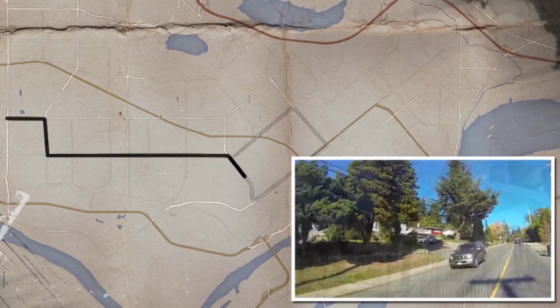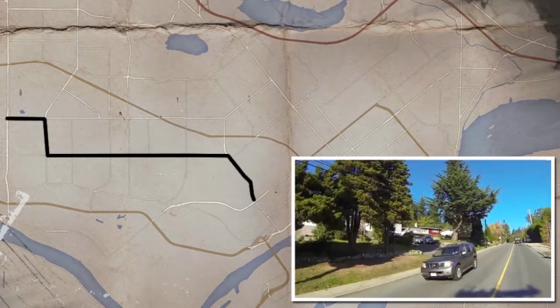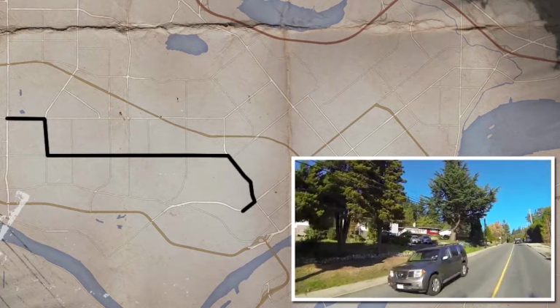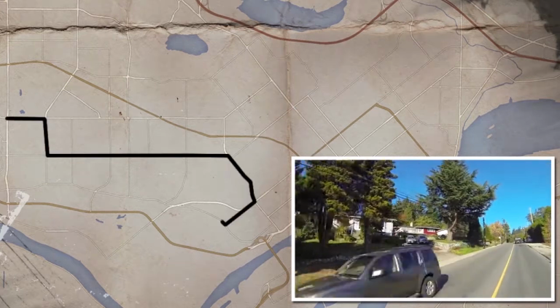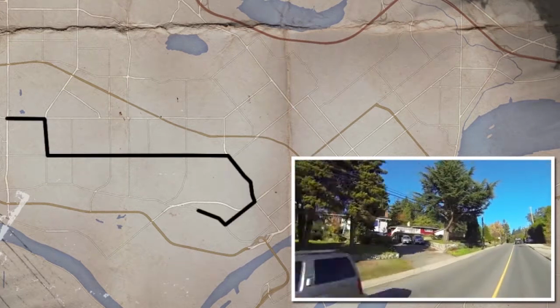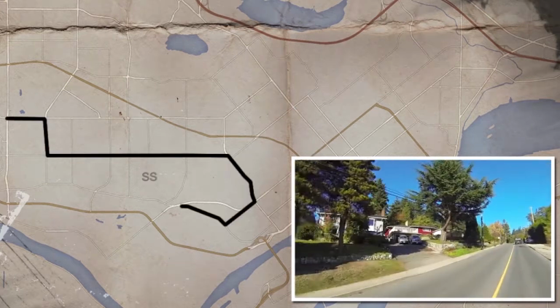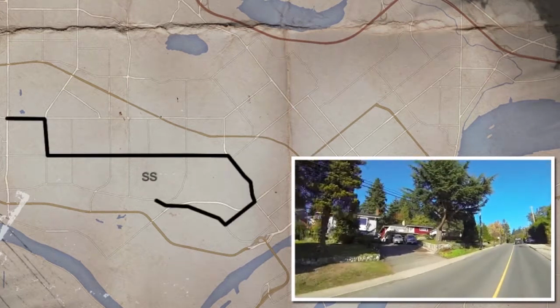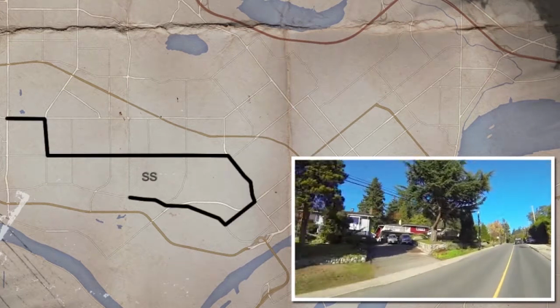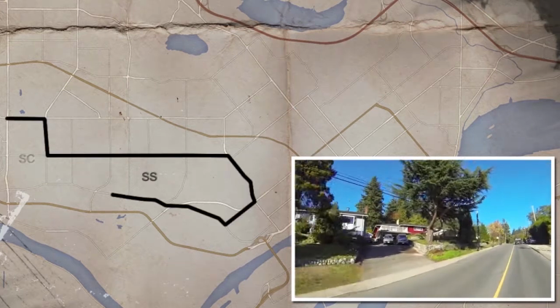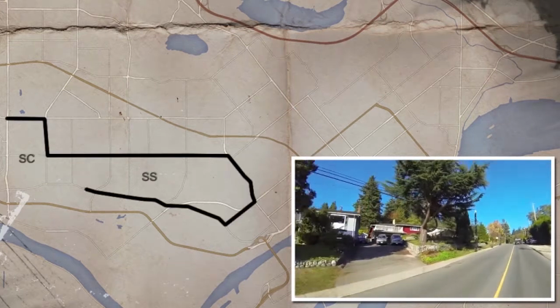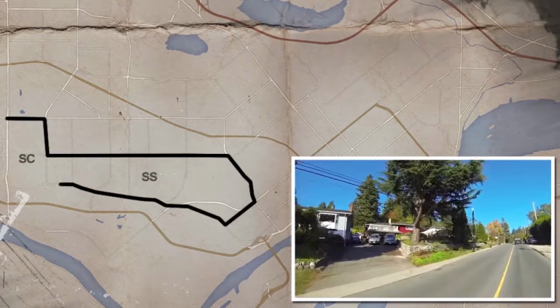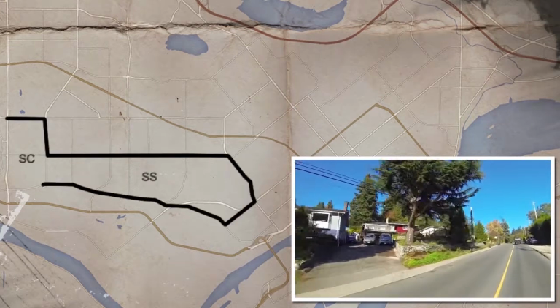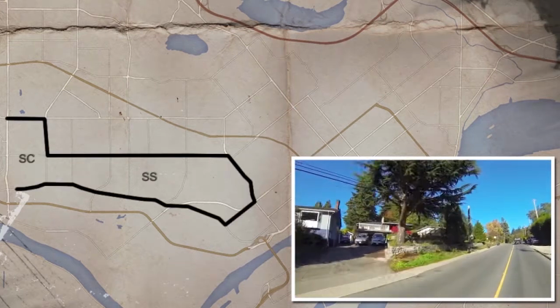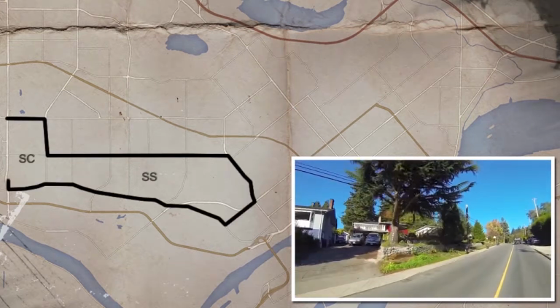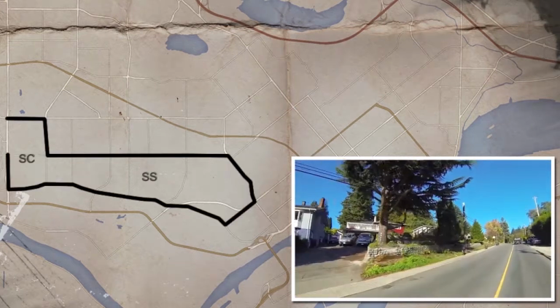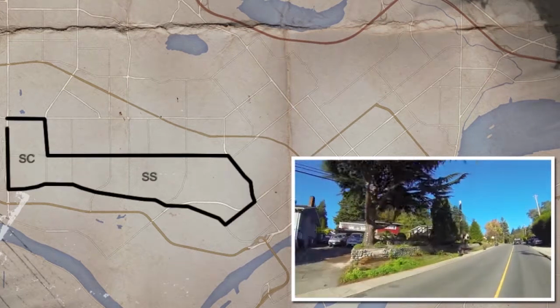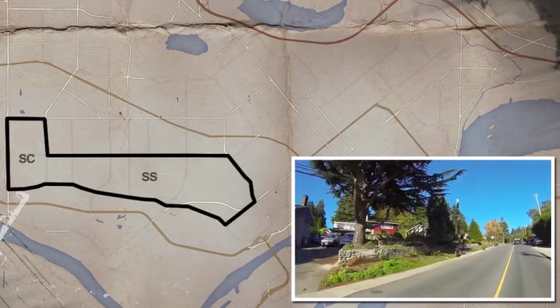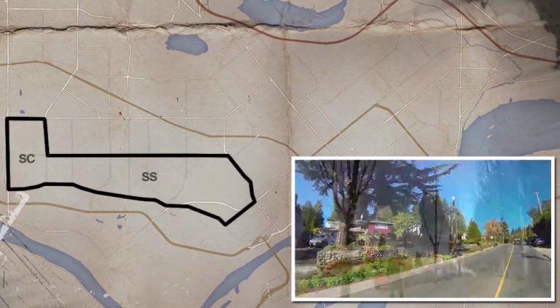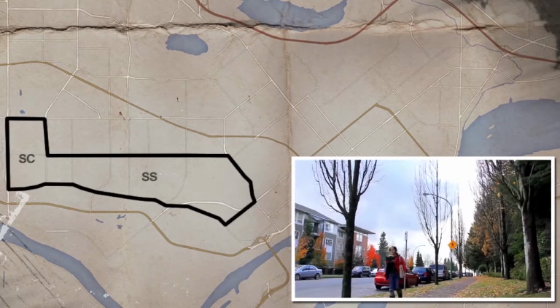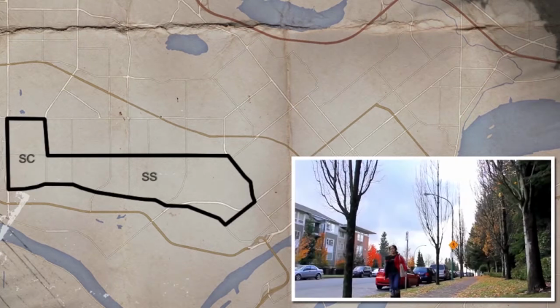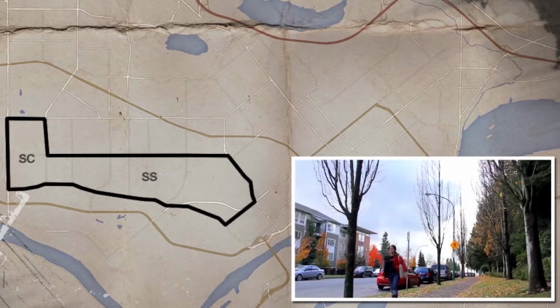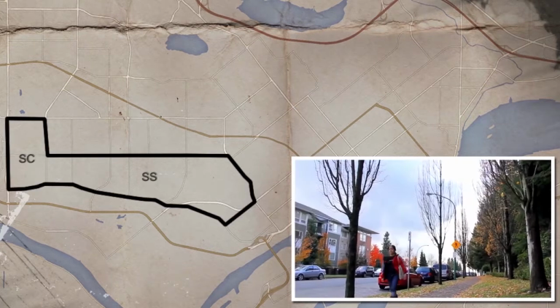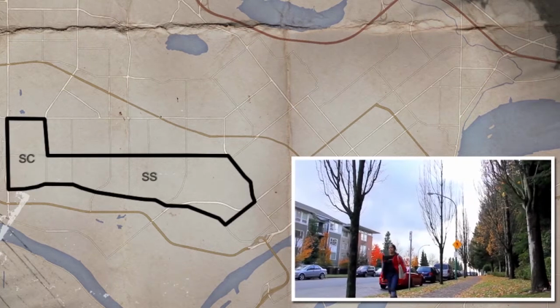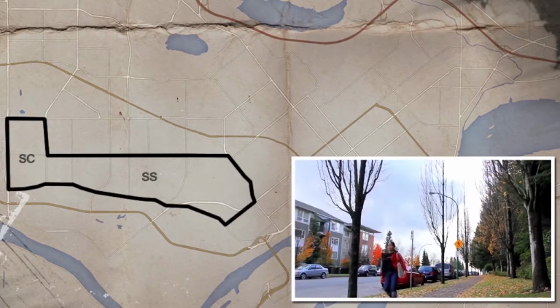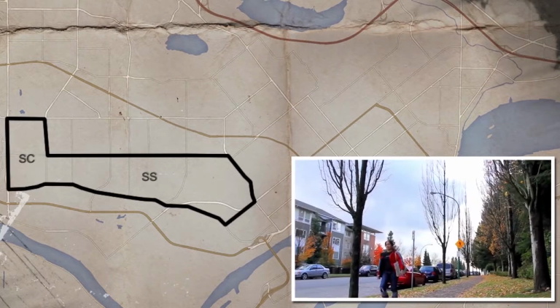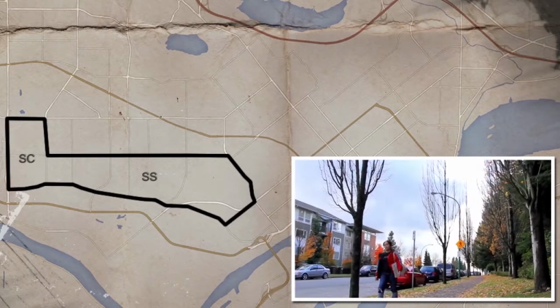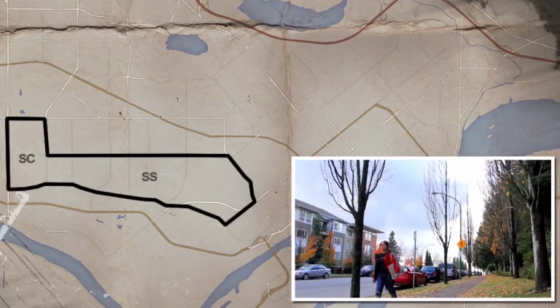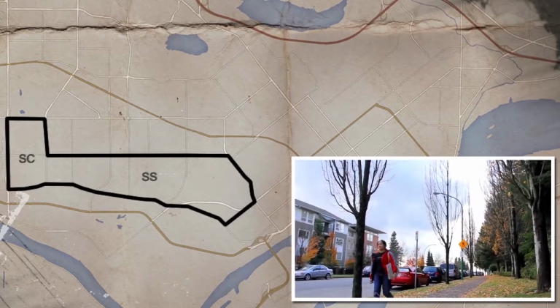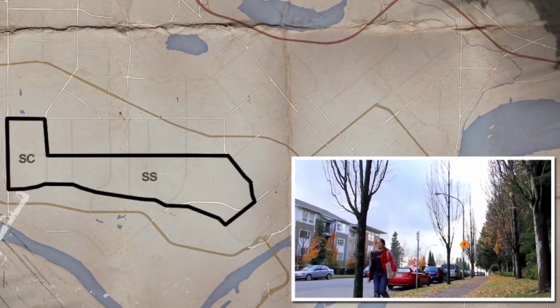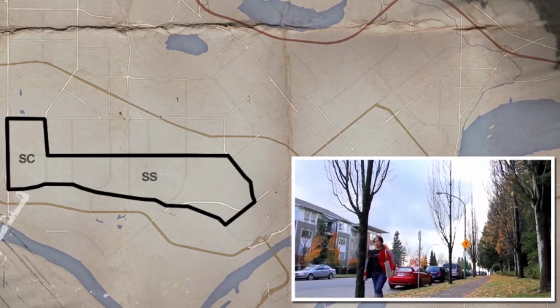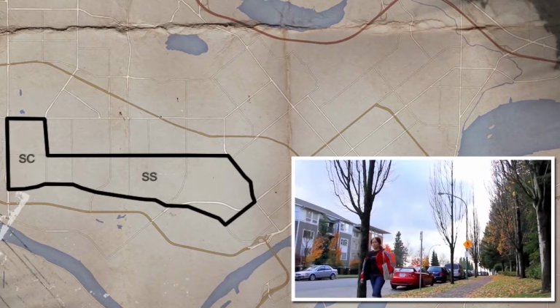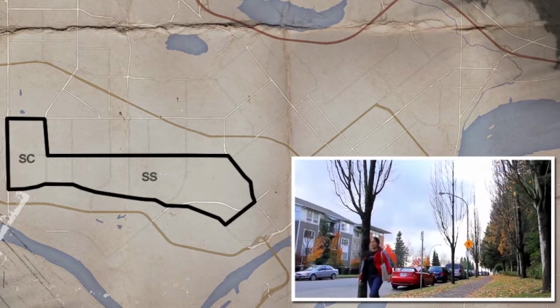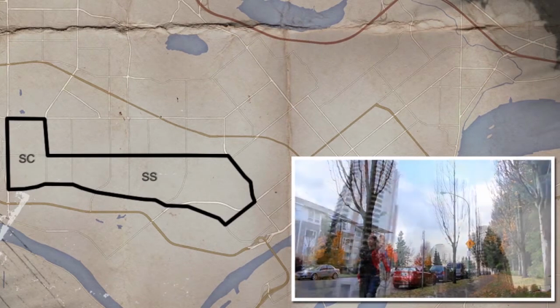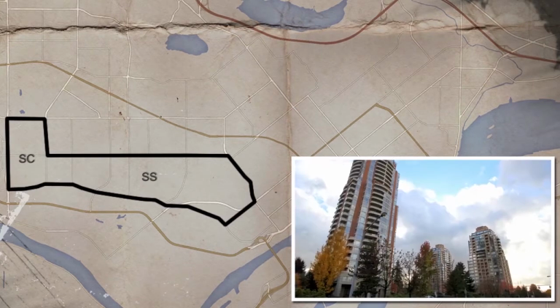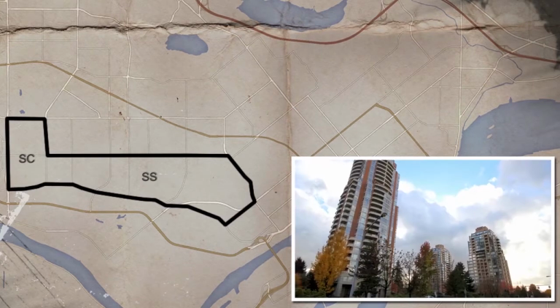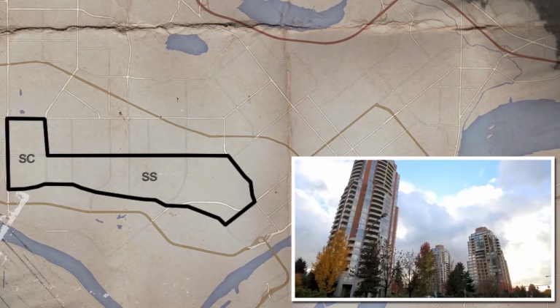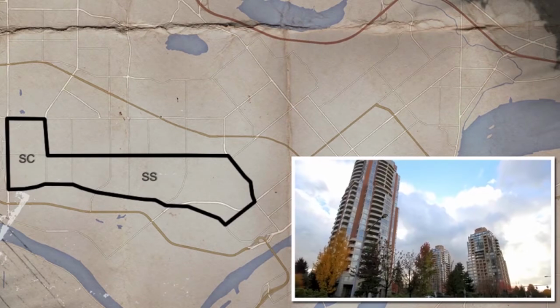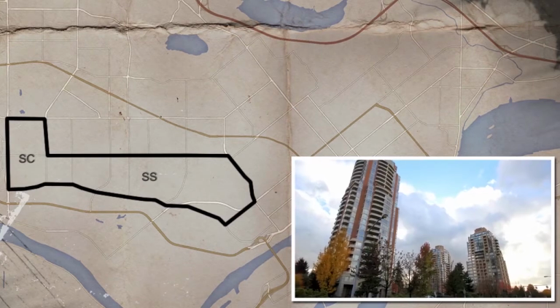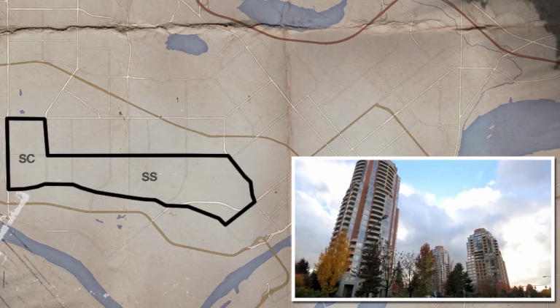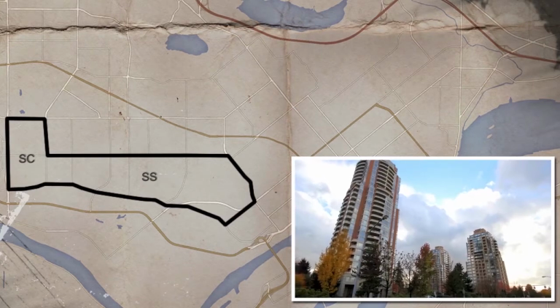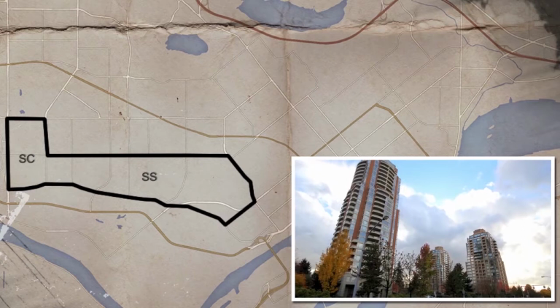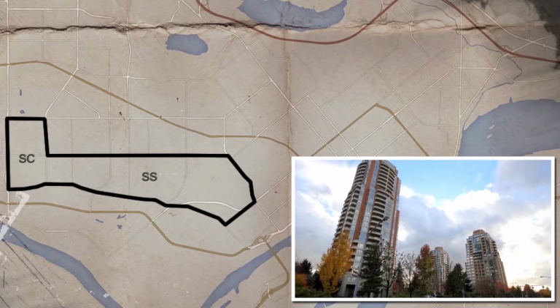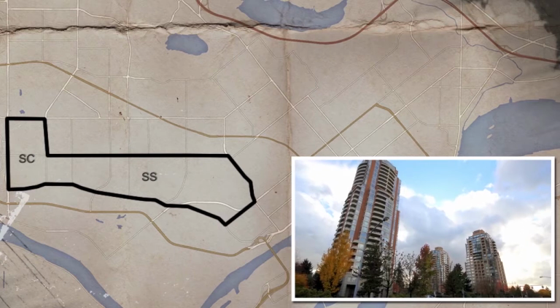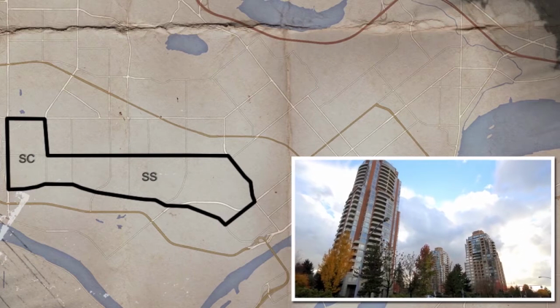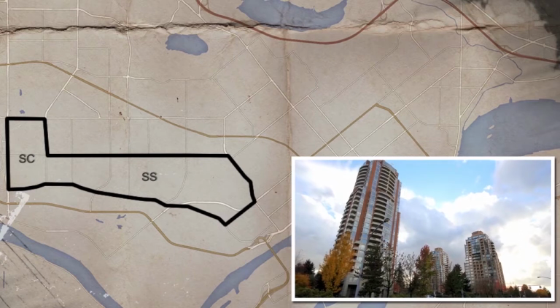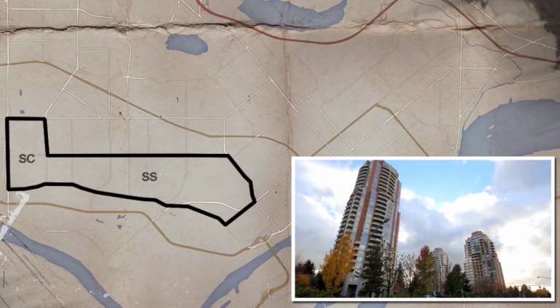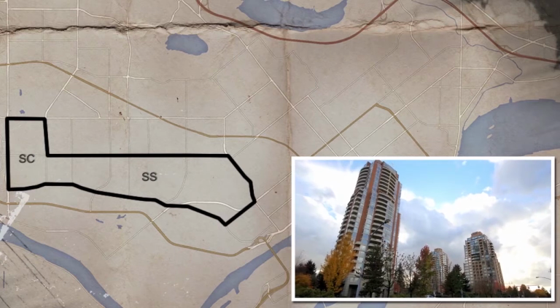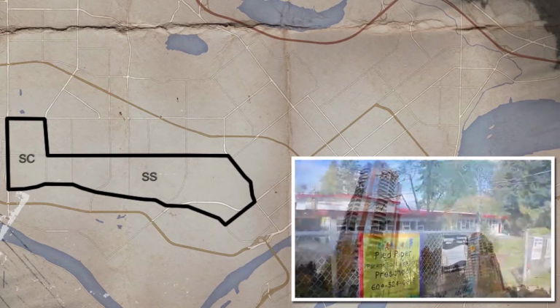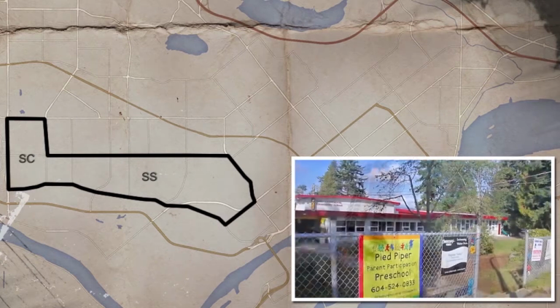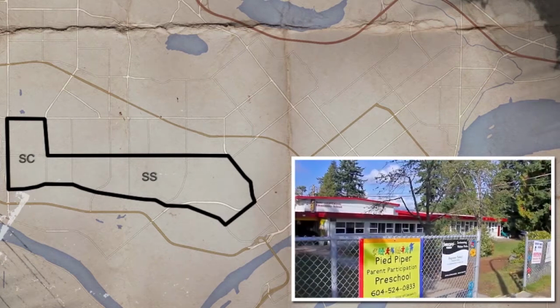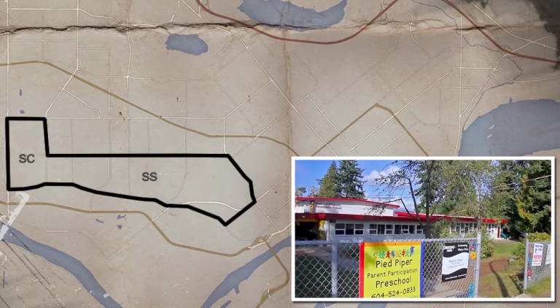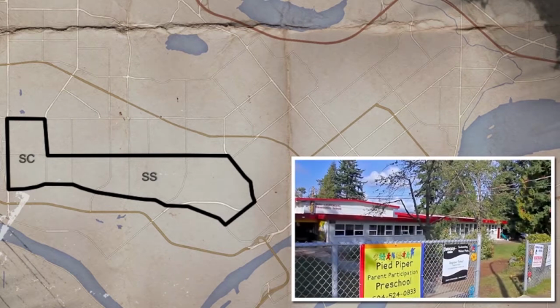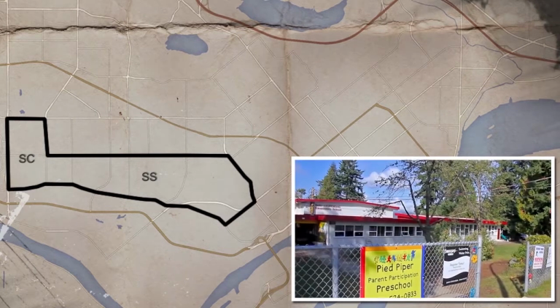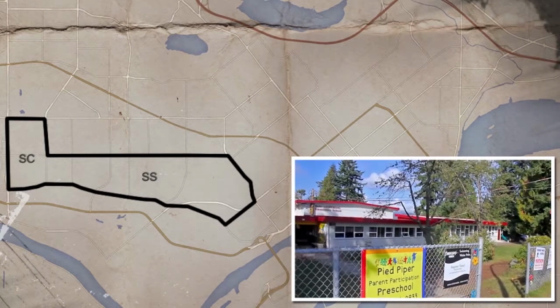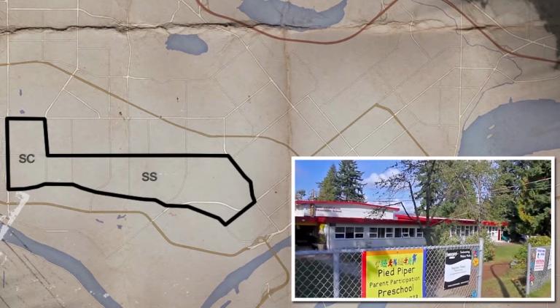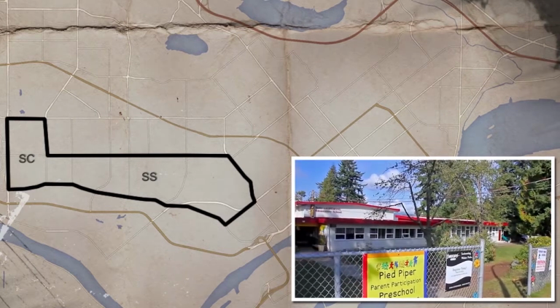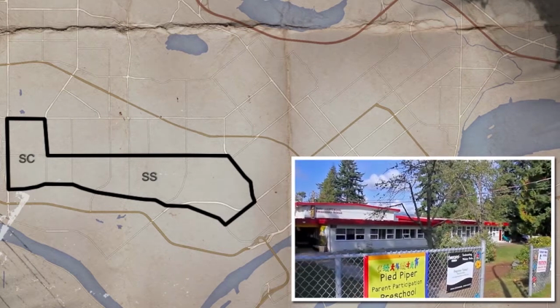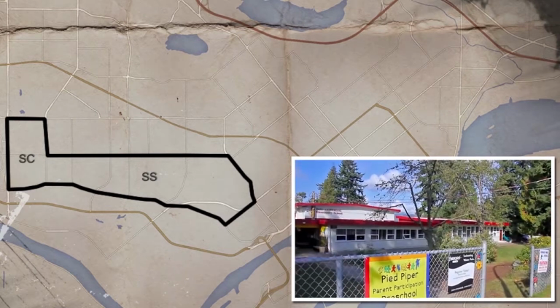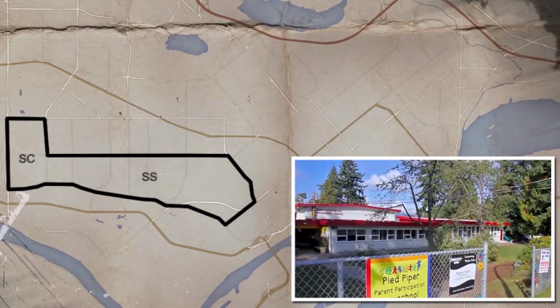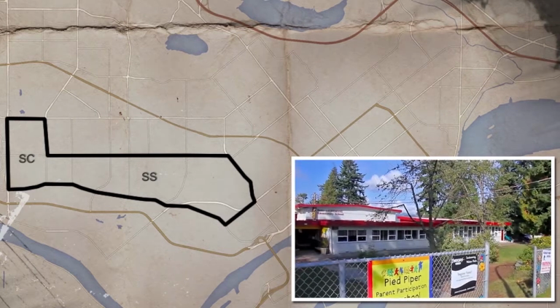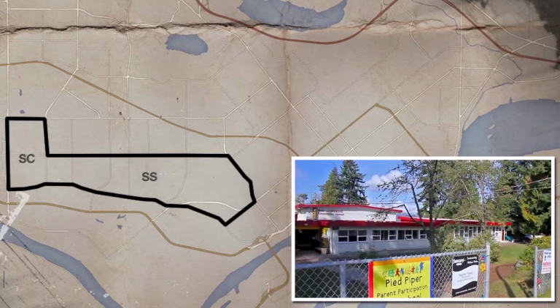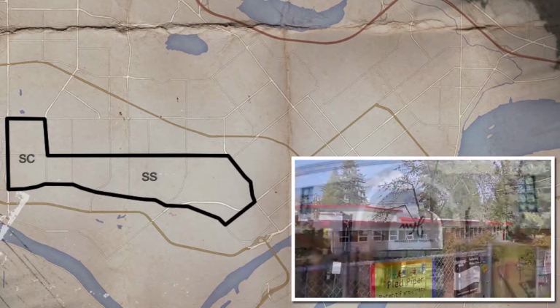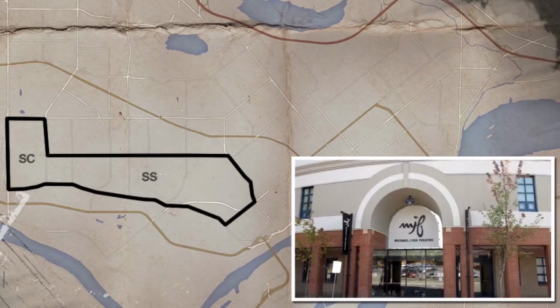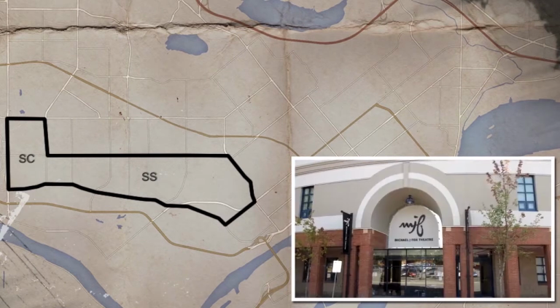South Slope and Suncrest are two neighborhoods with lots of detached houses, some townhome and apartment complexes, and lots of great schools.